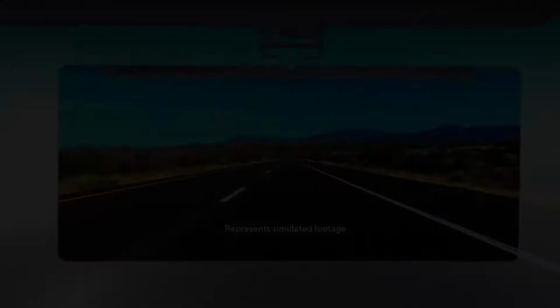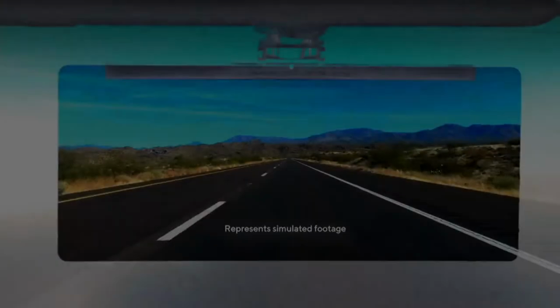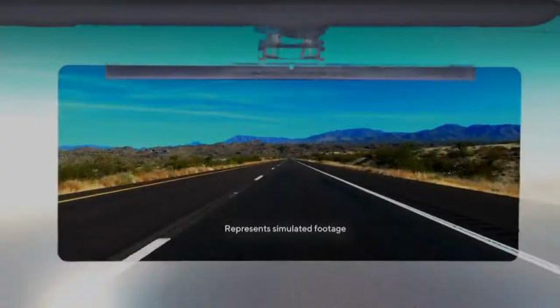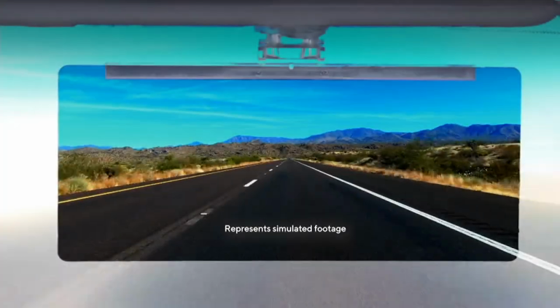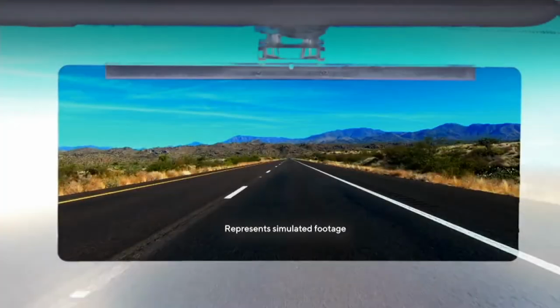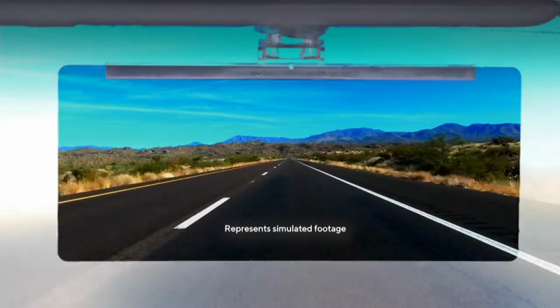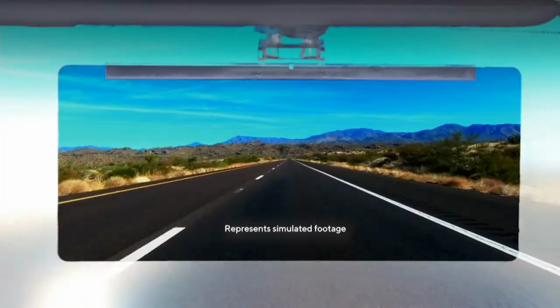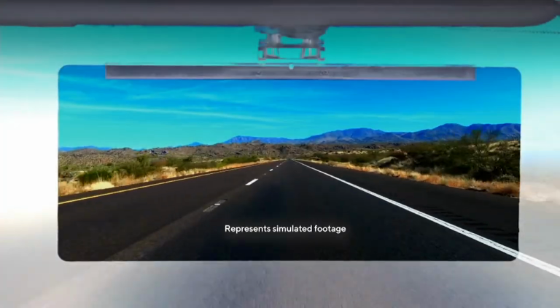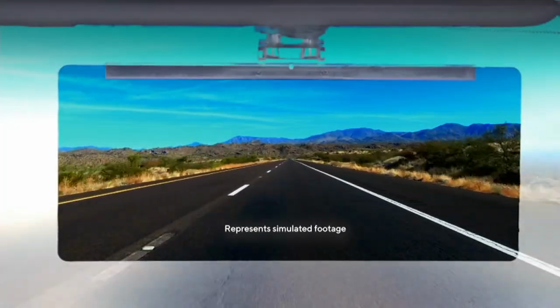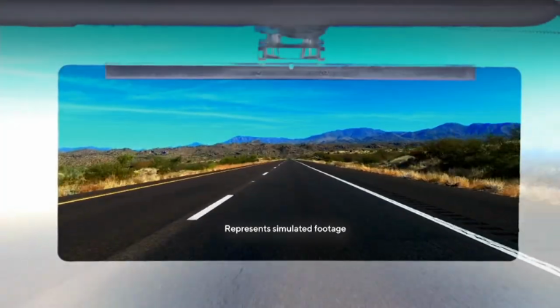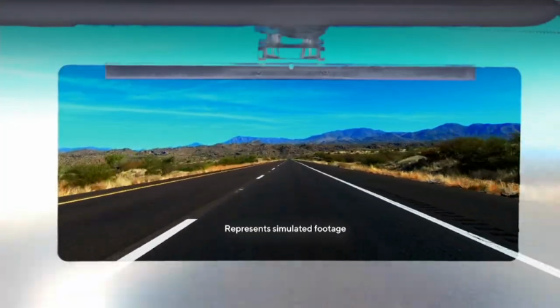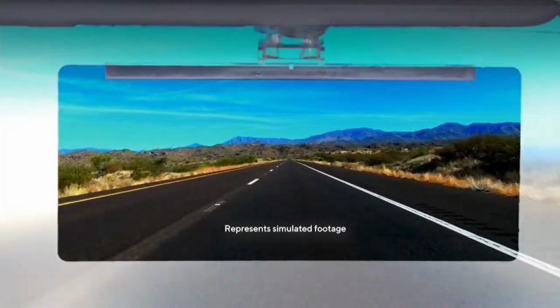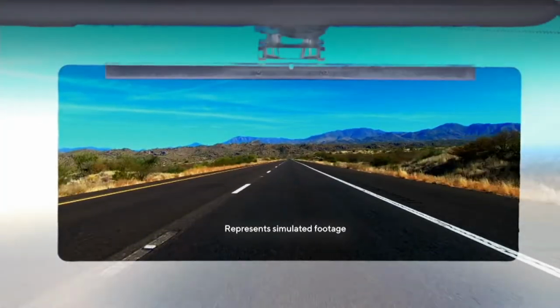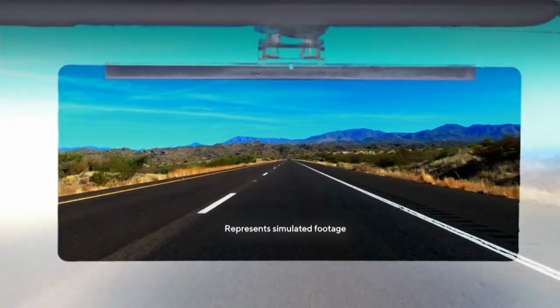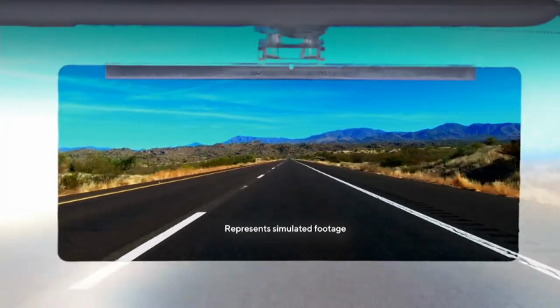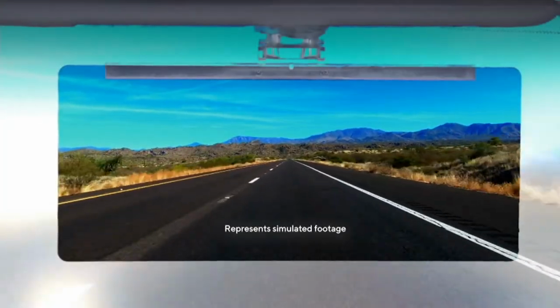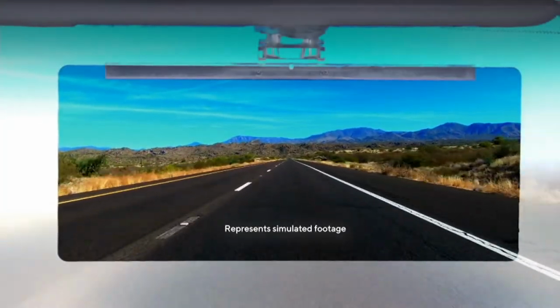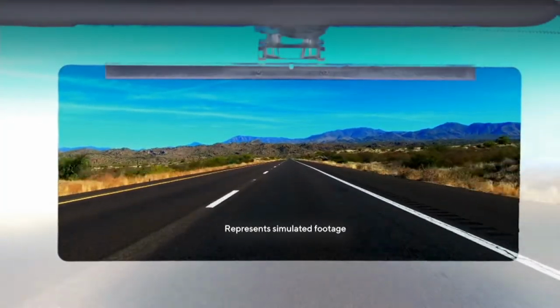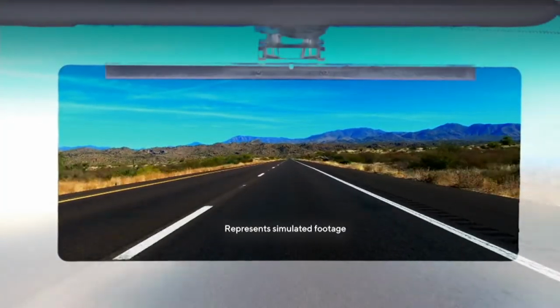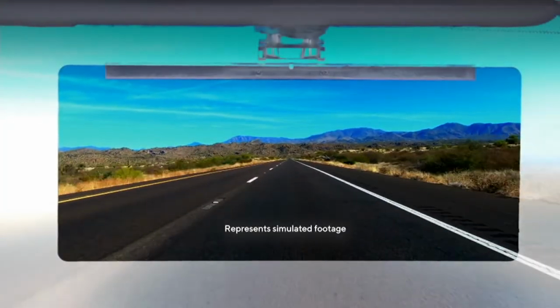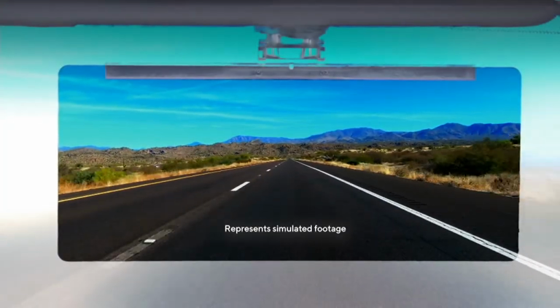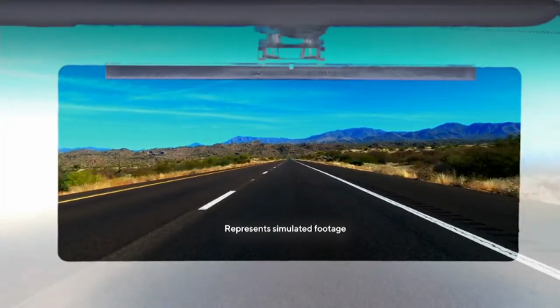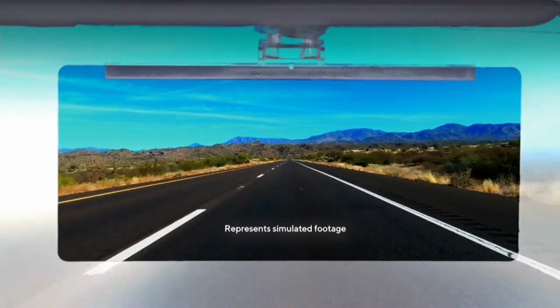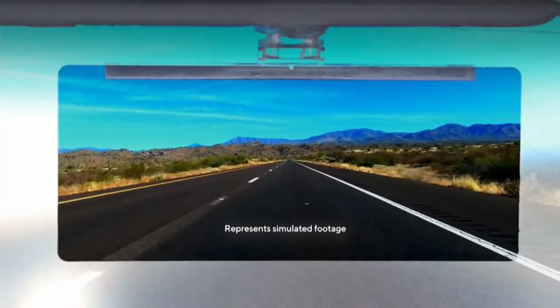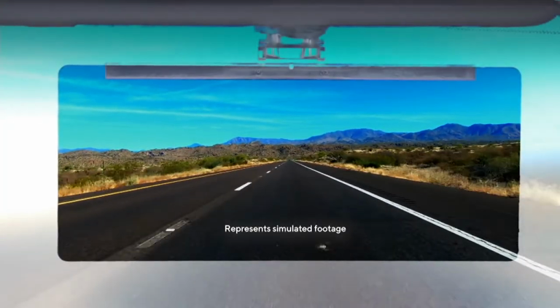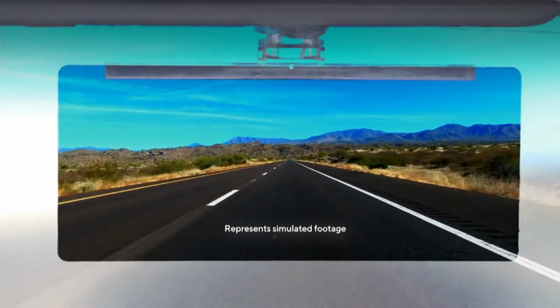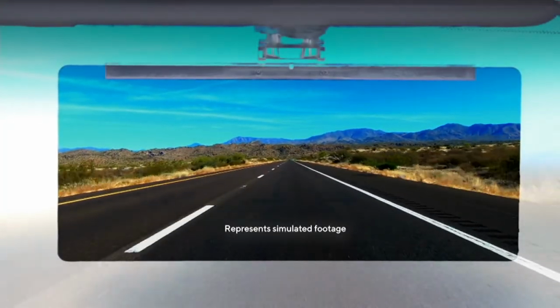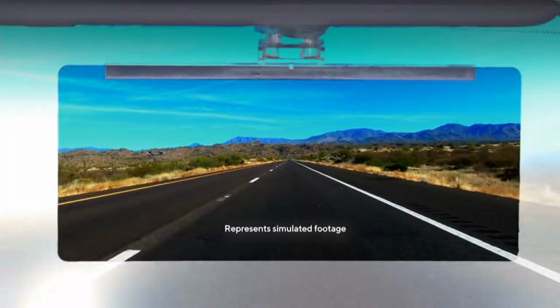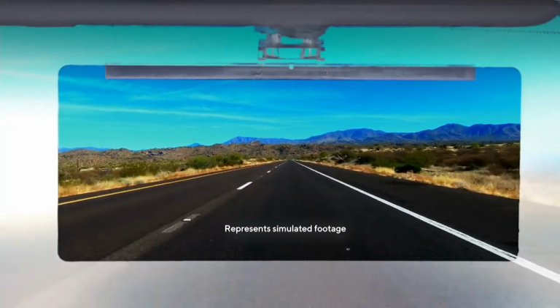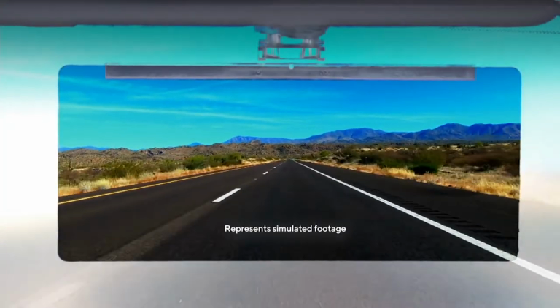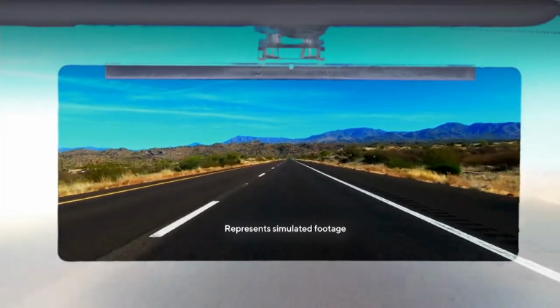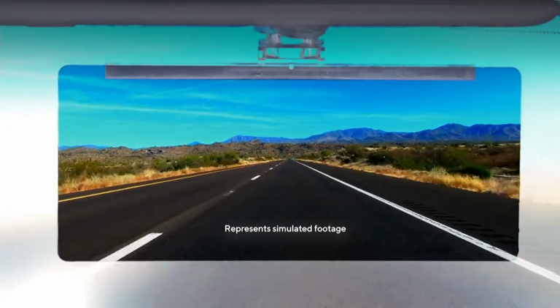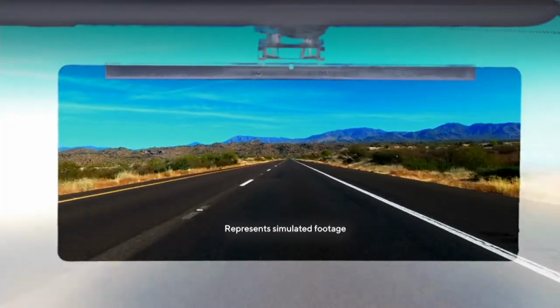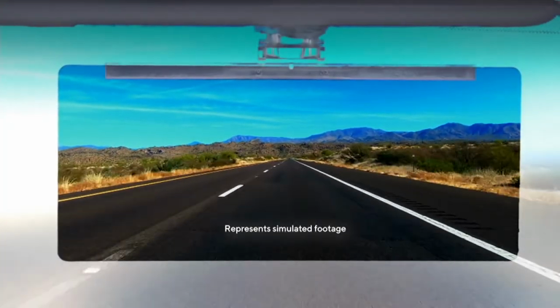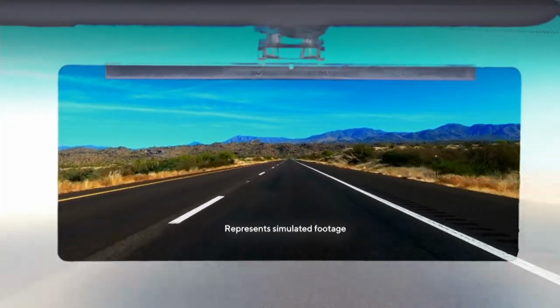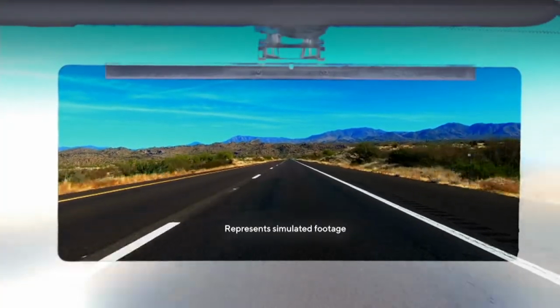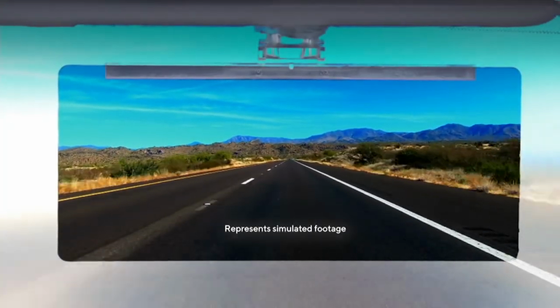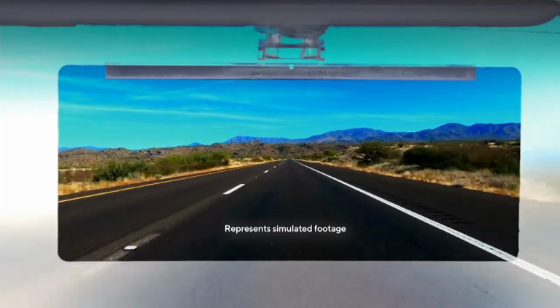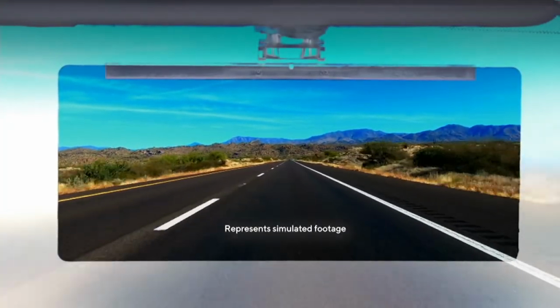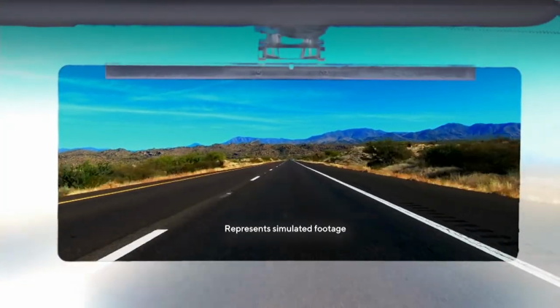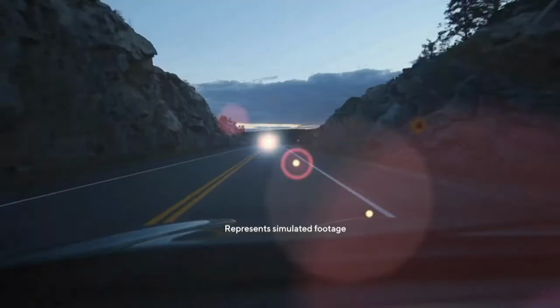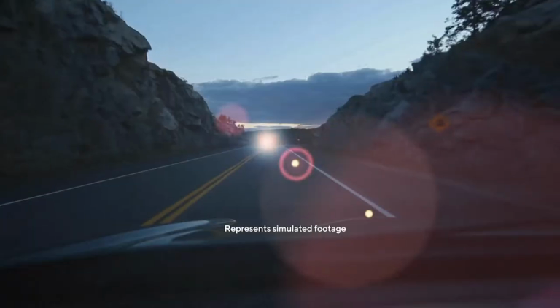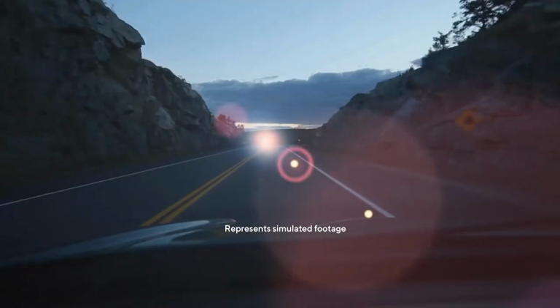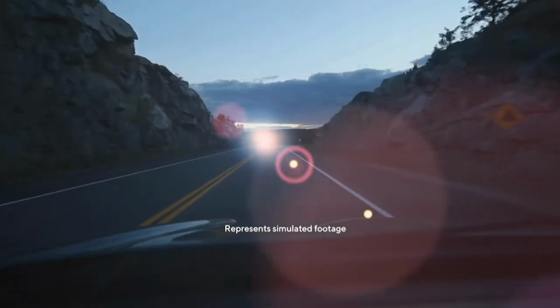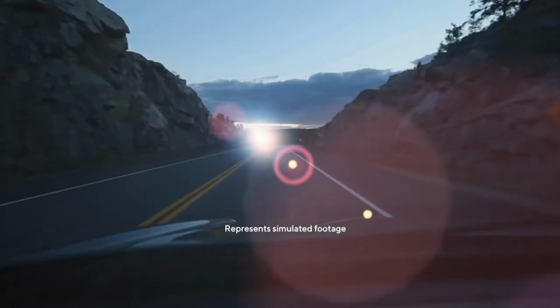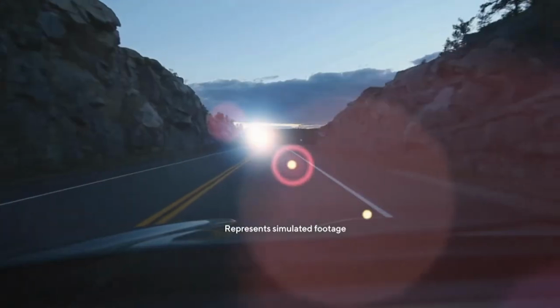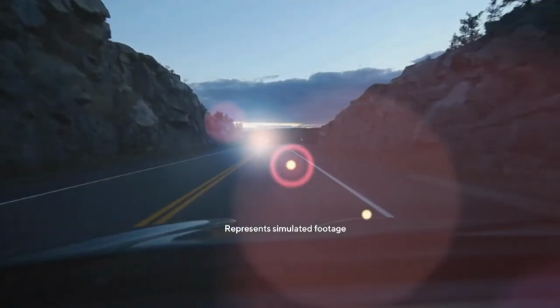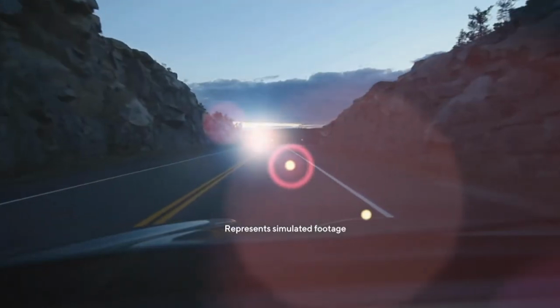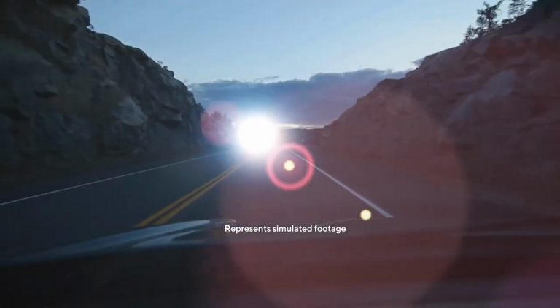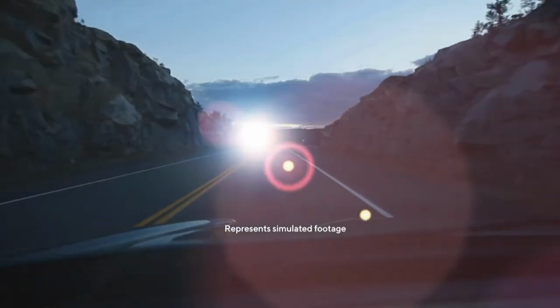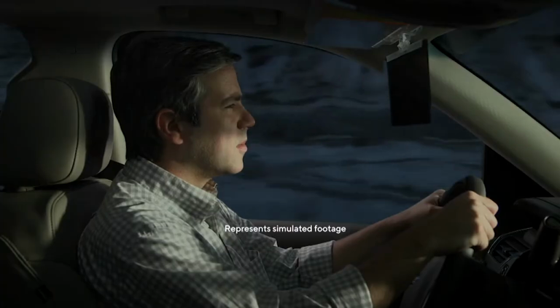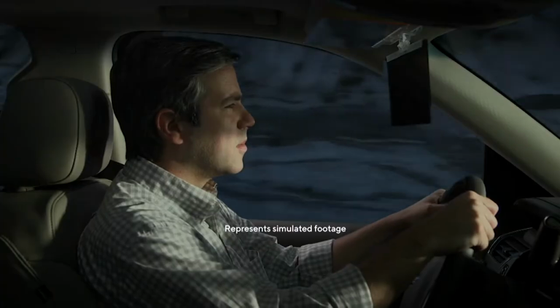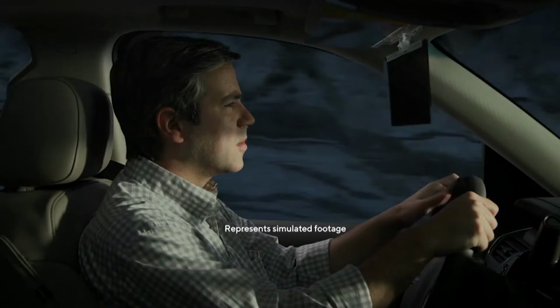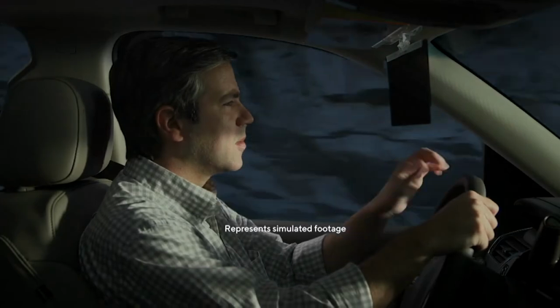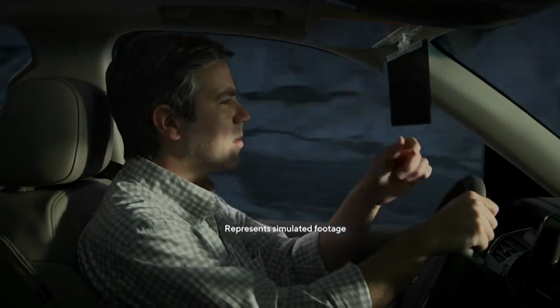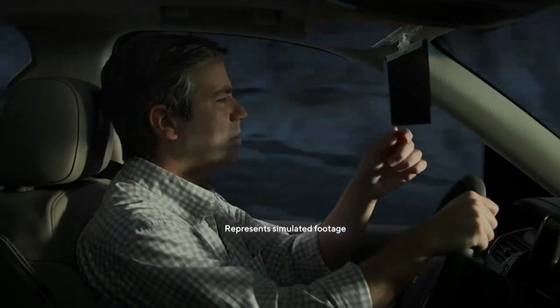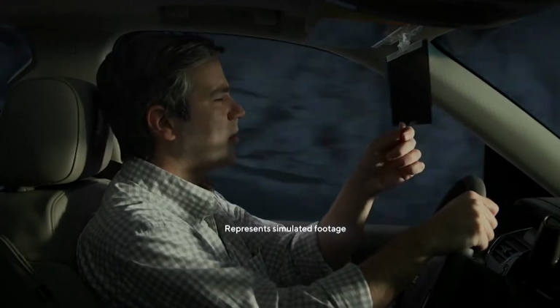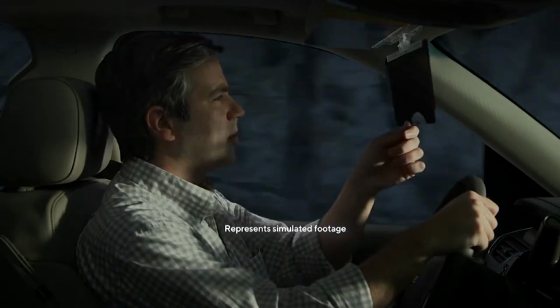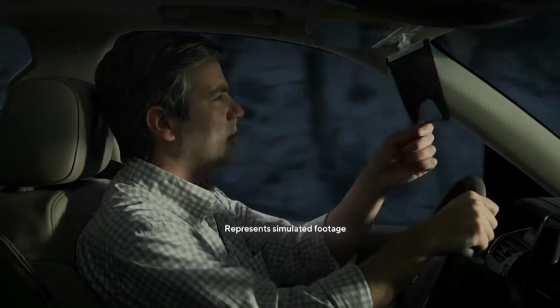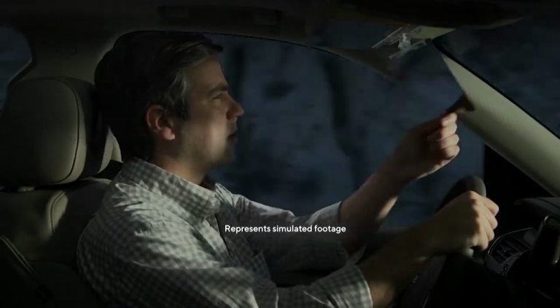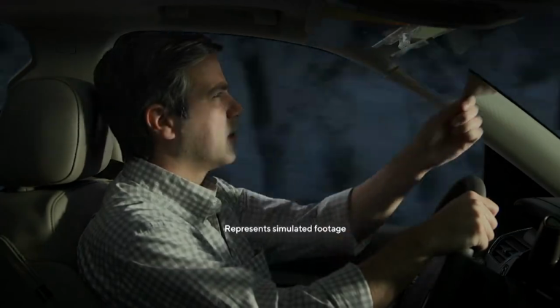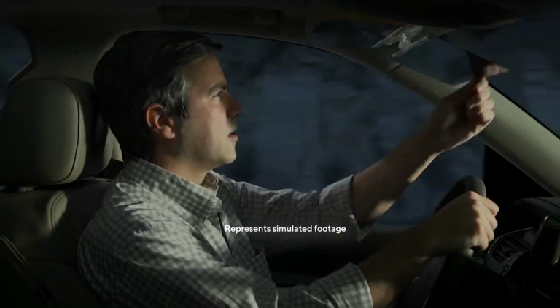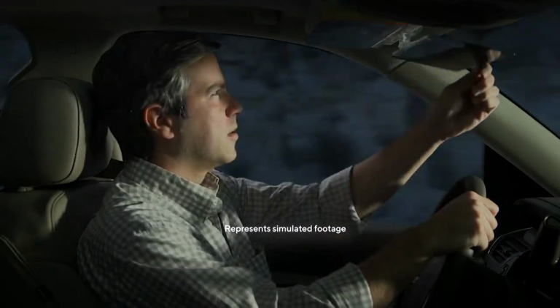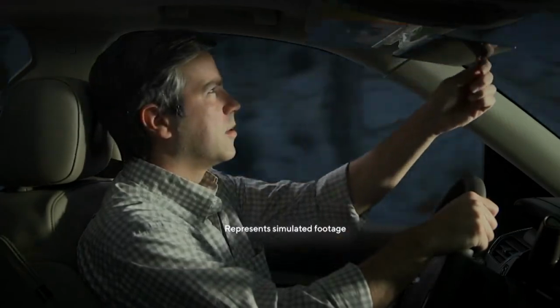Our visor, right? Well, that blocks some of the sun, but it doesn't necessarily solve the problem.